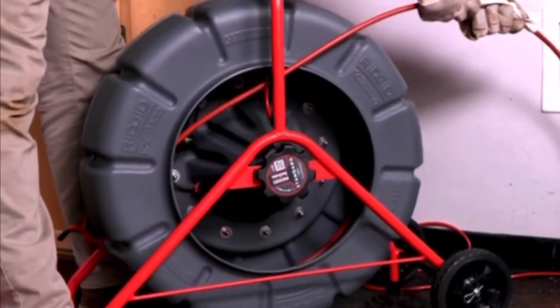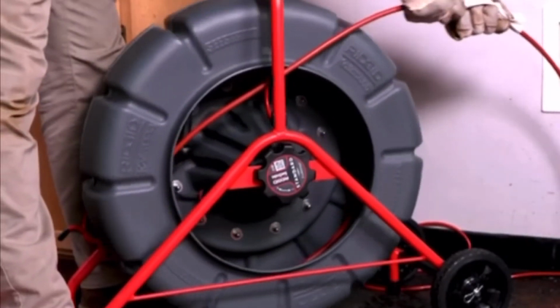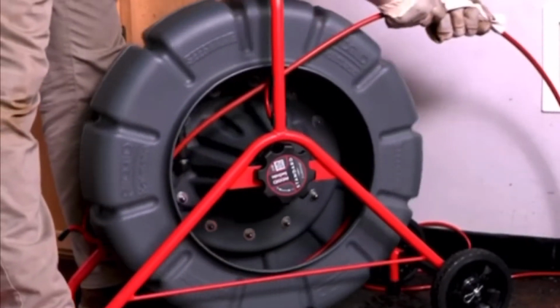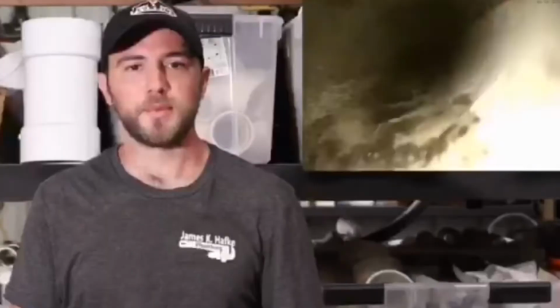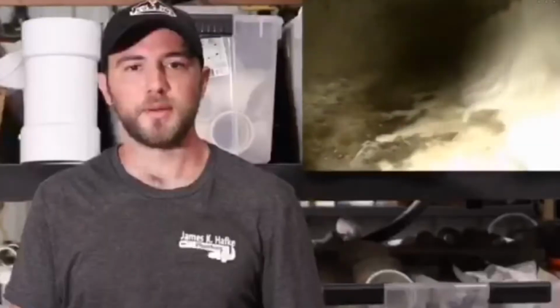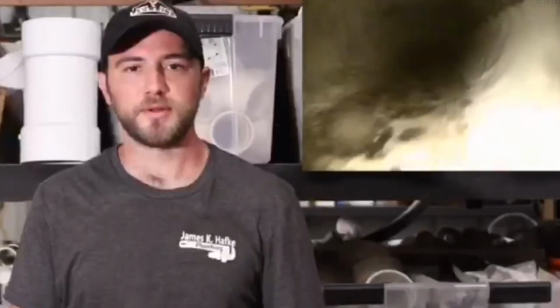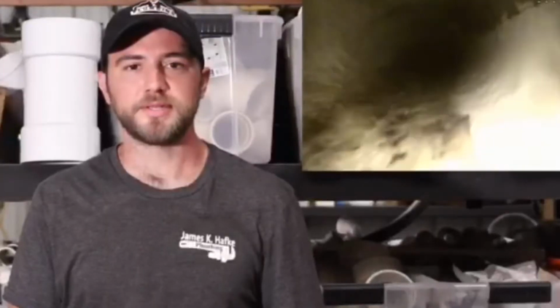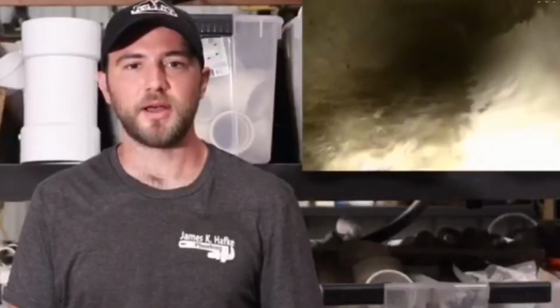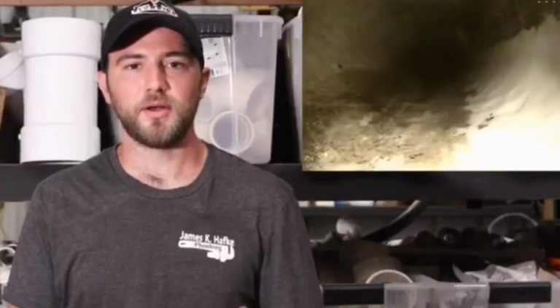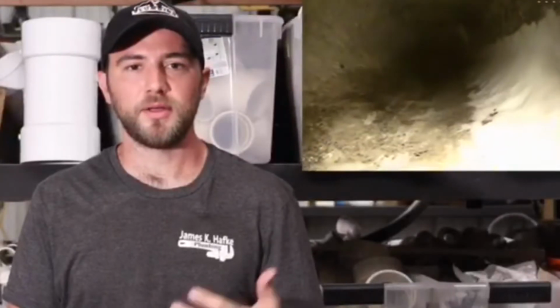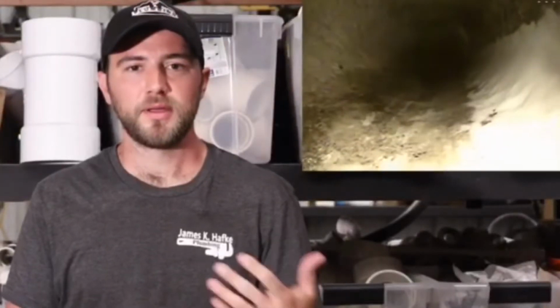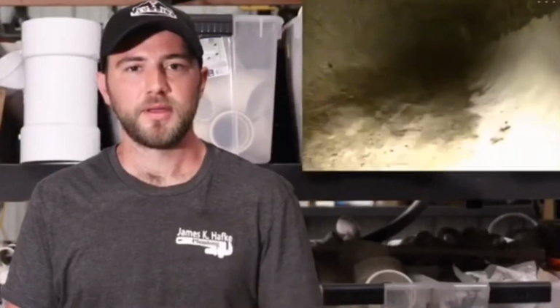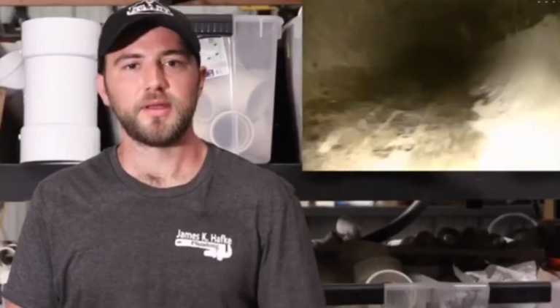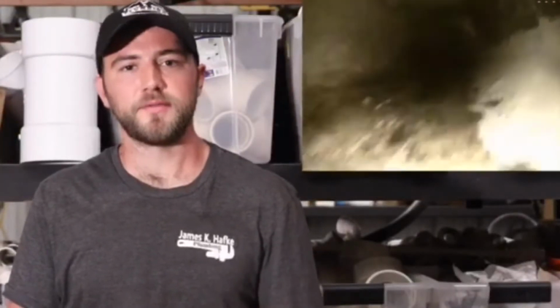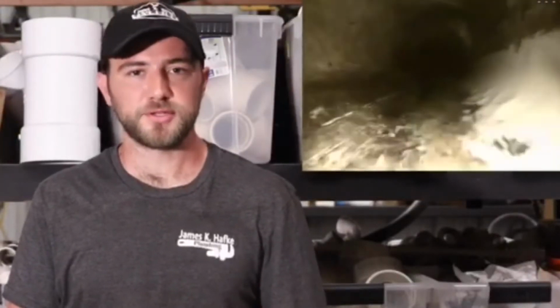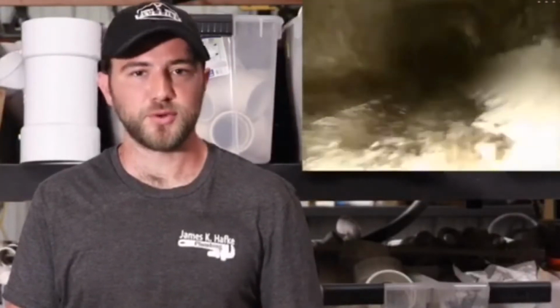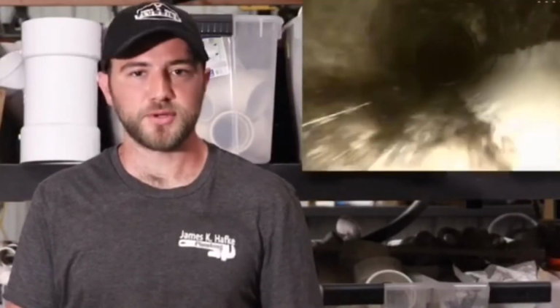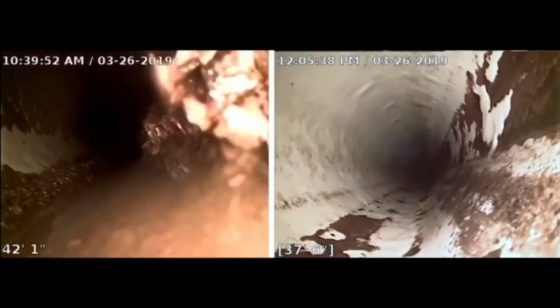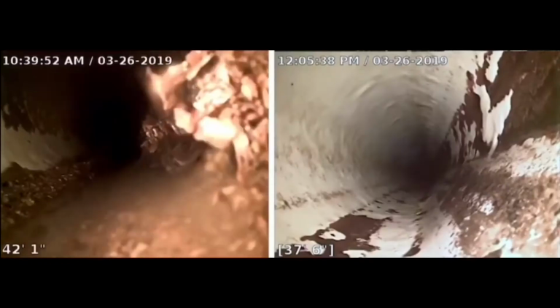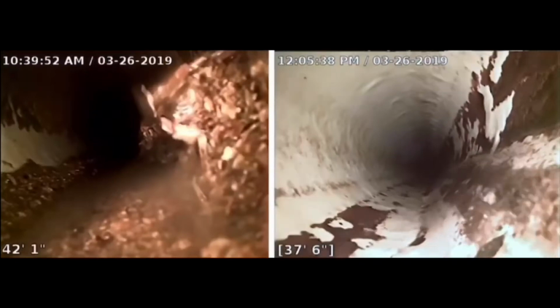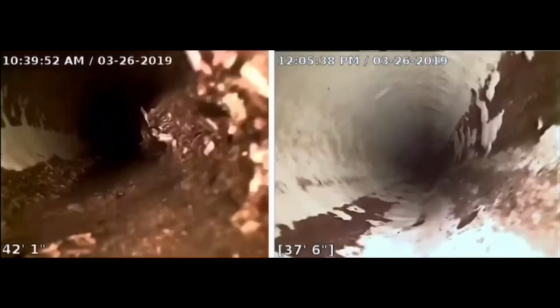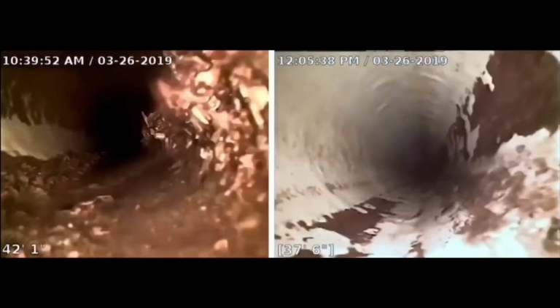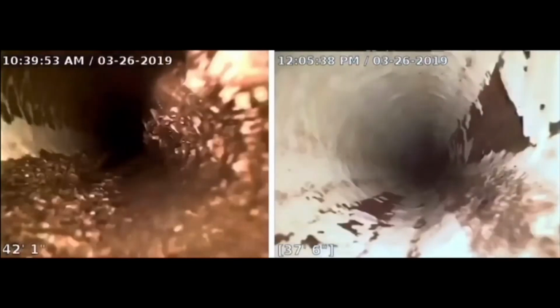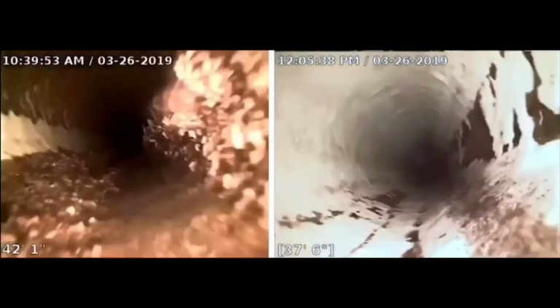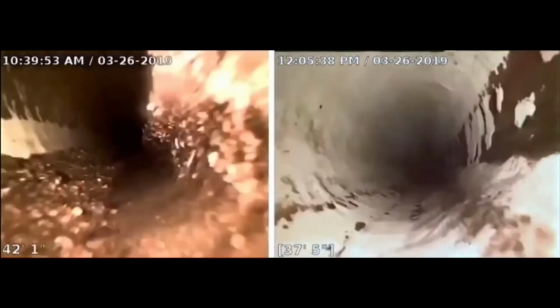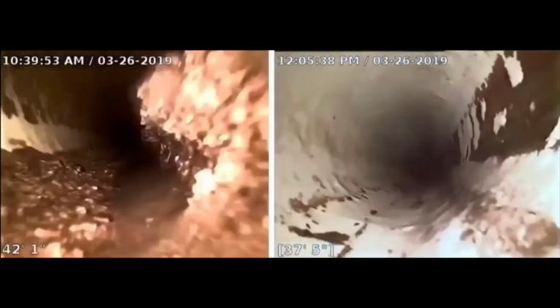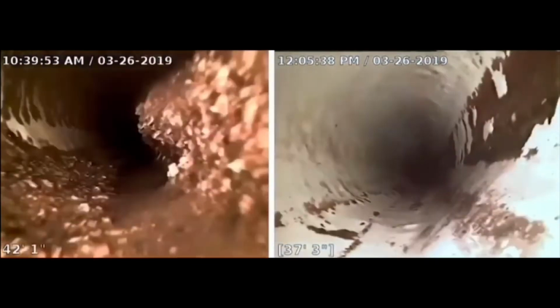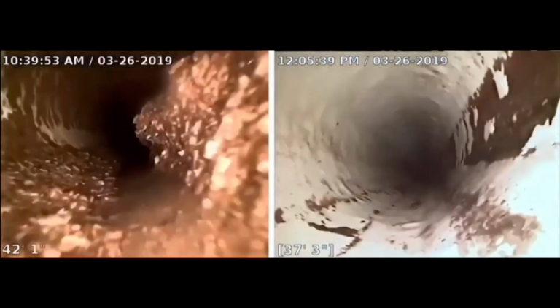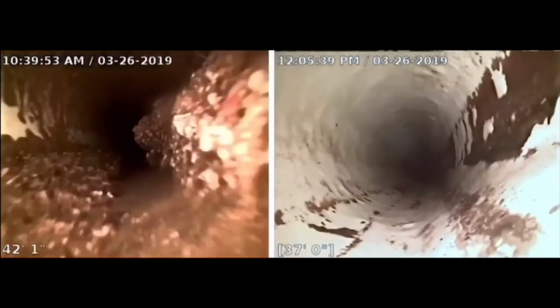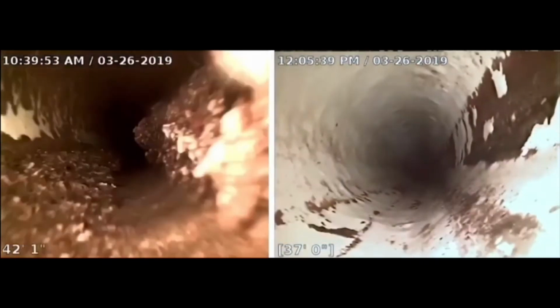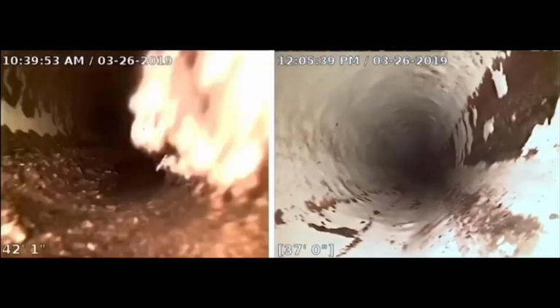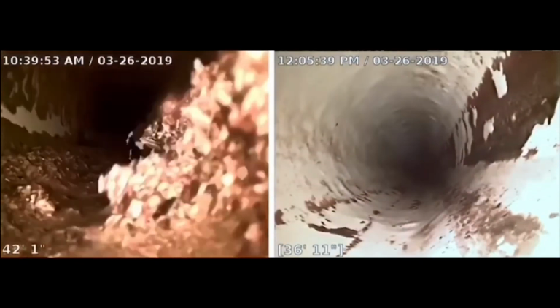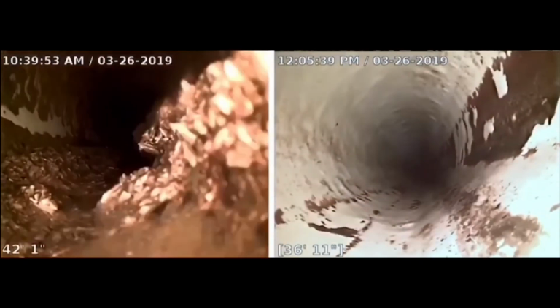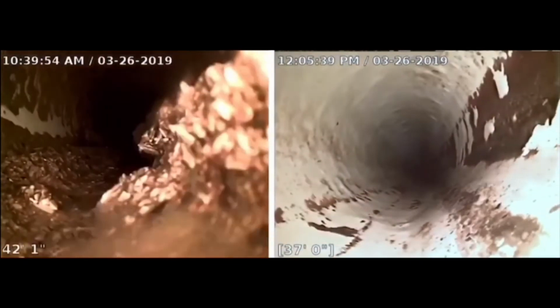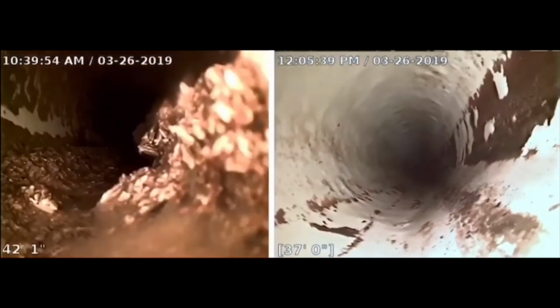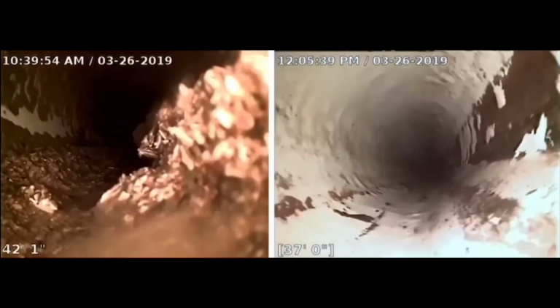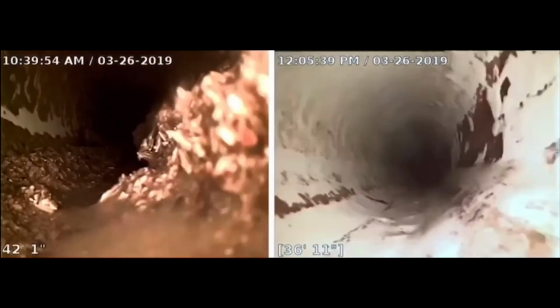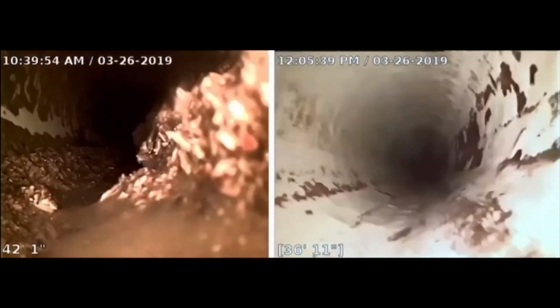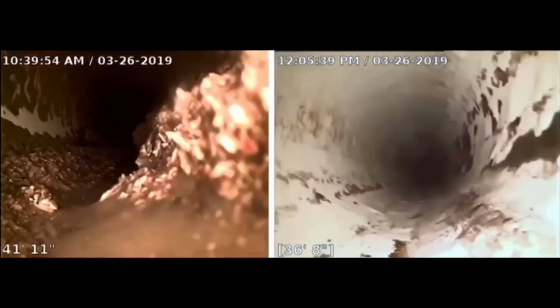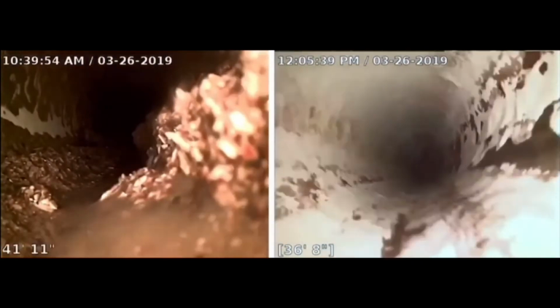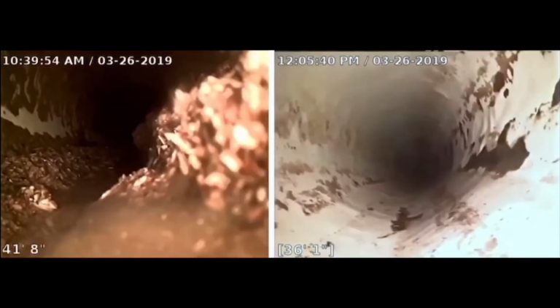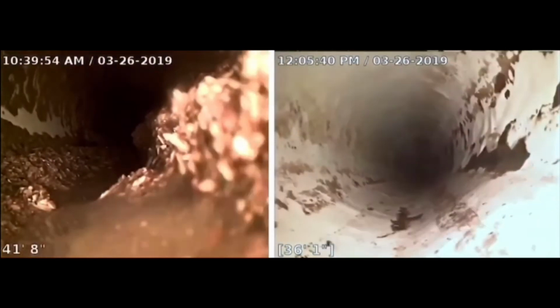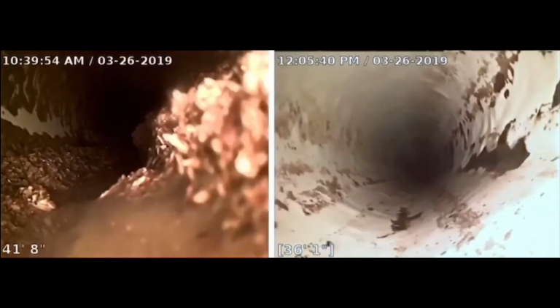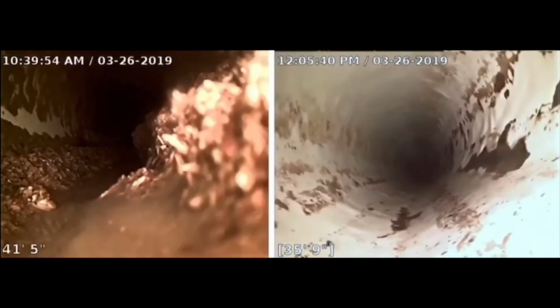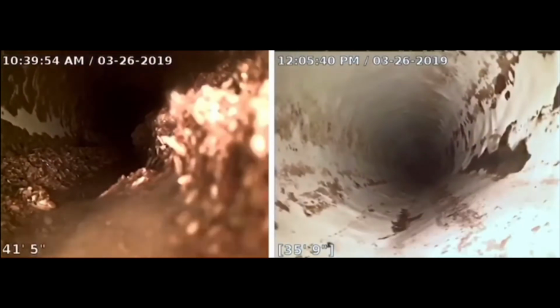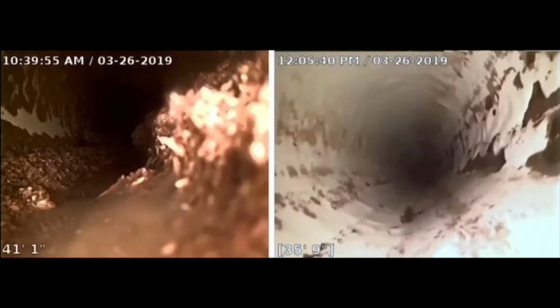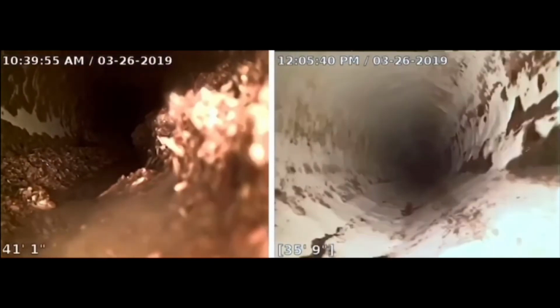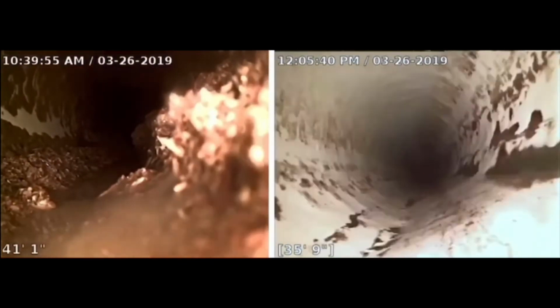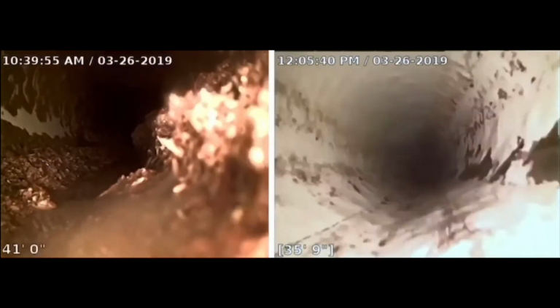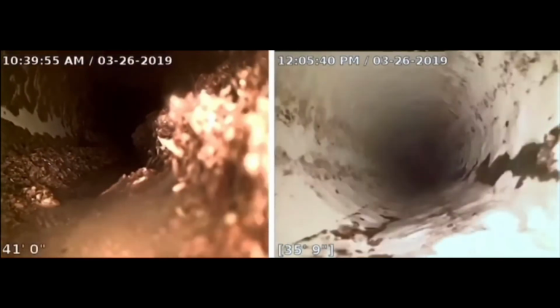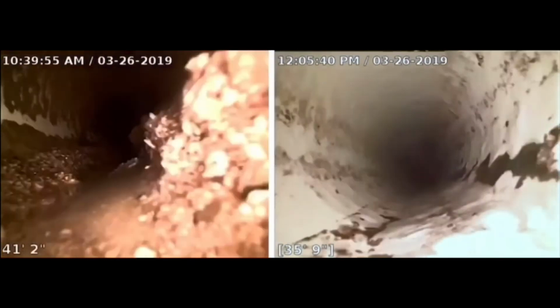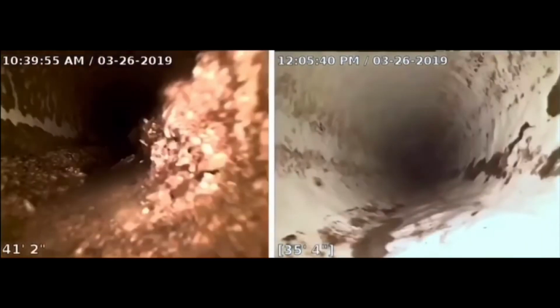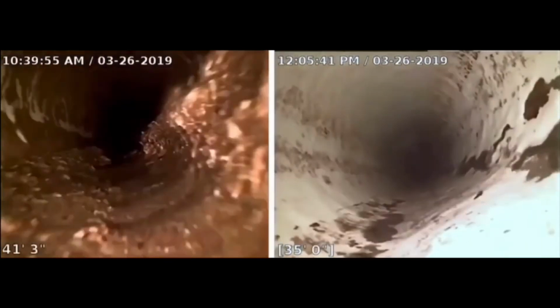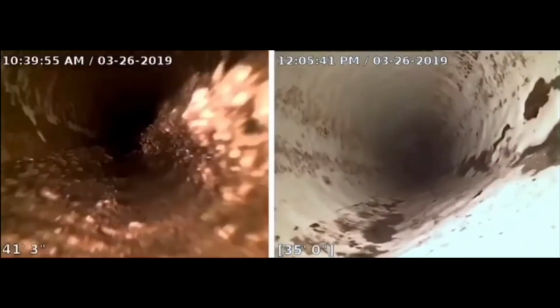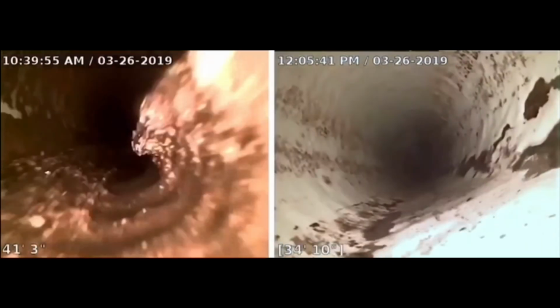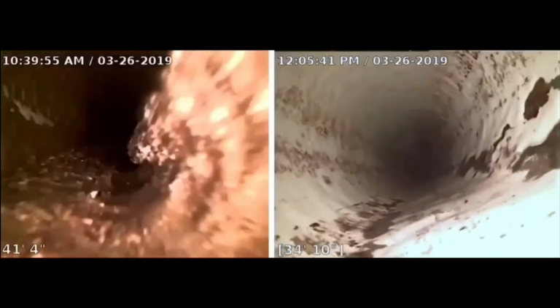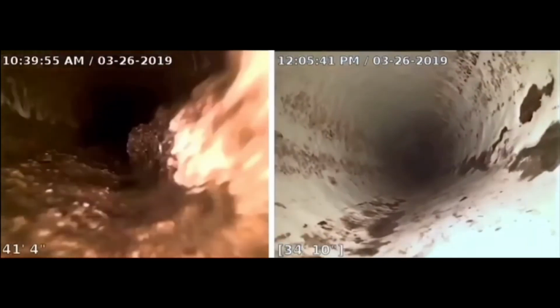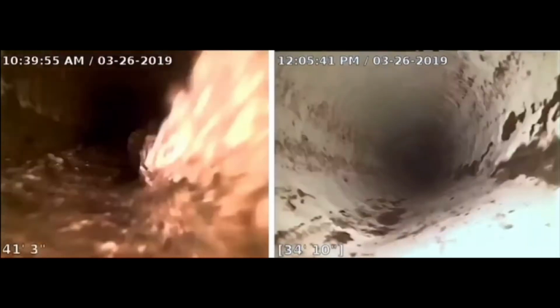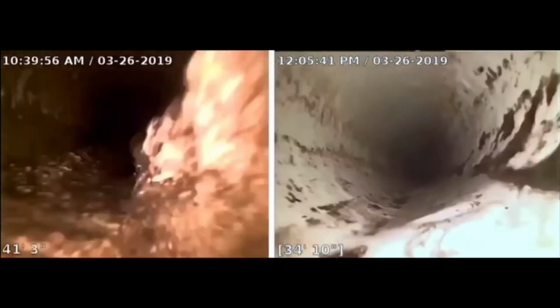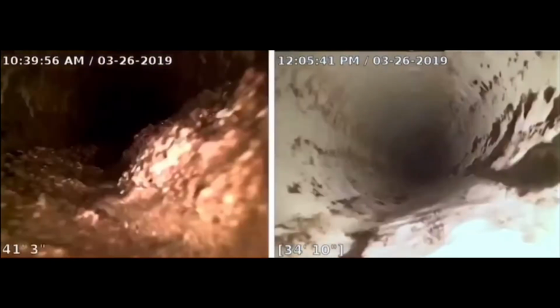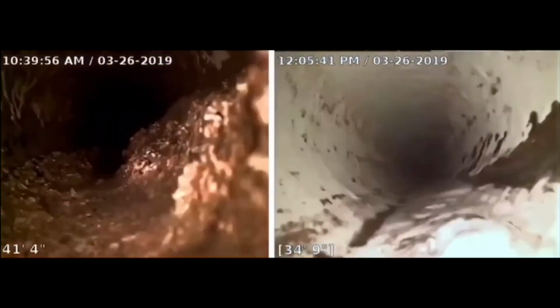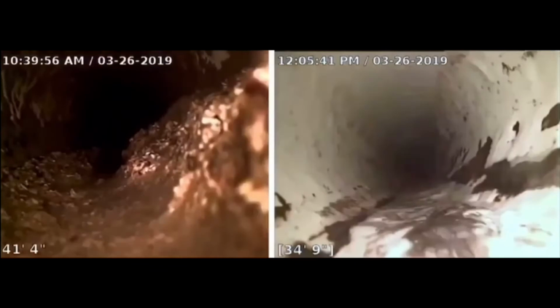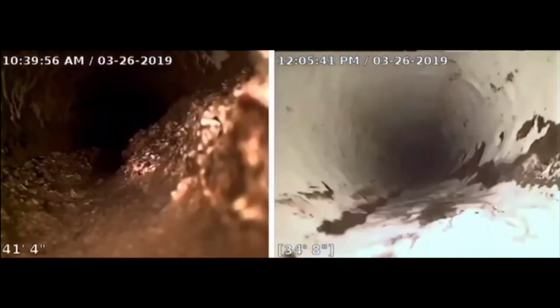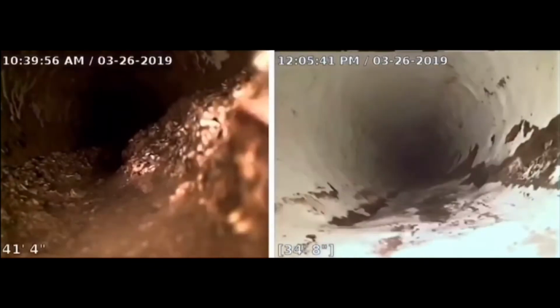From there we'll be able to tell if the sewer is in good condition, bad condition, if it needs spot repairs, and then we'll just give solutions based off what we find with the camera.